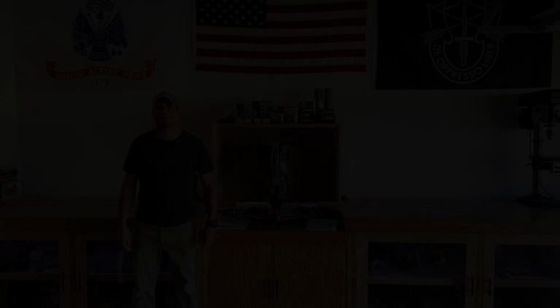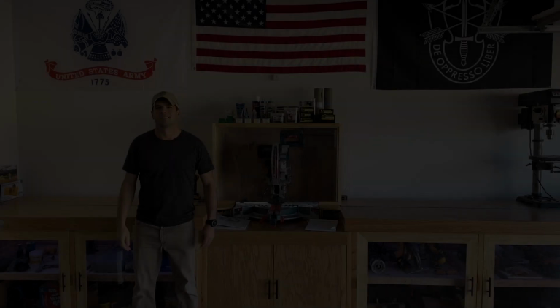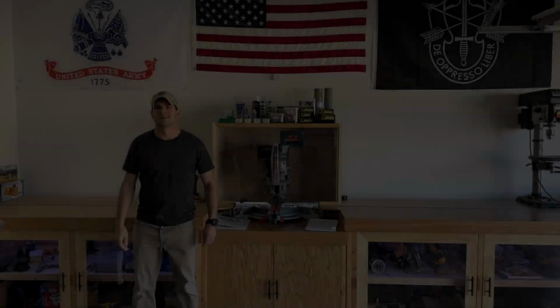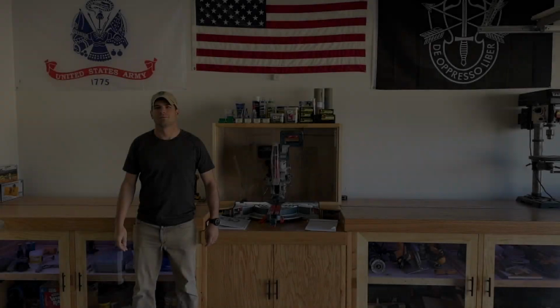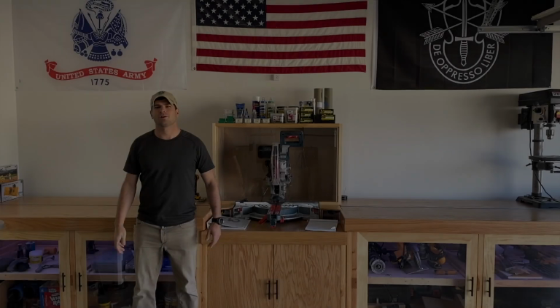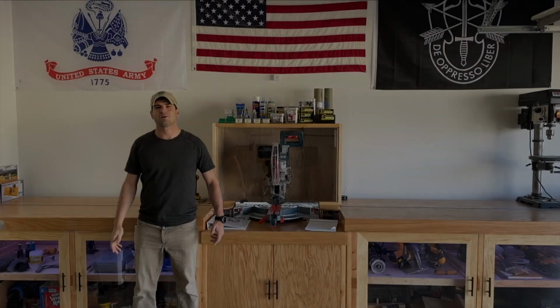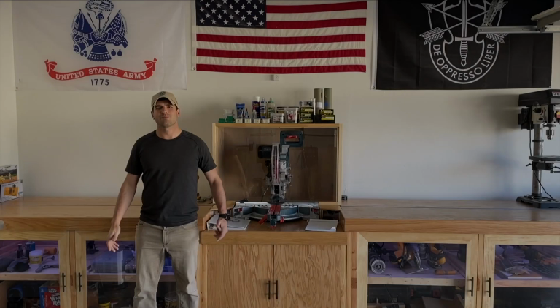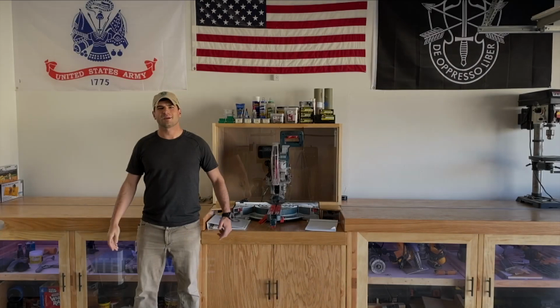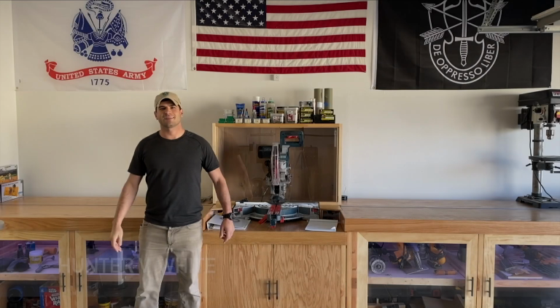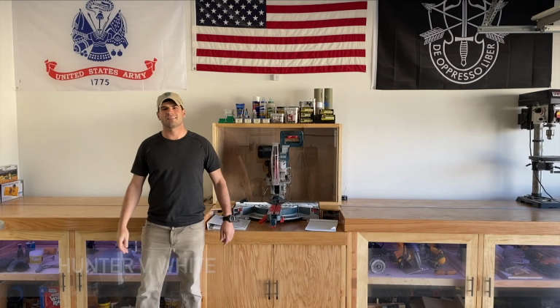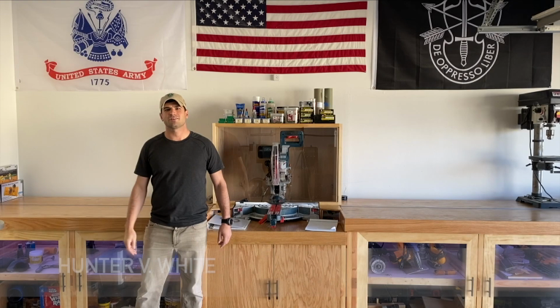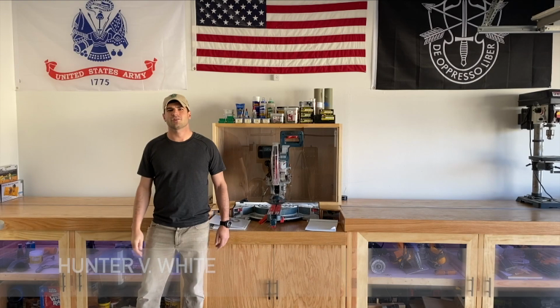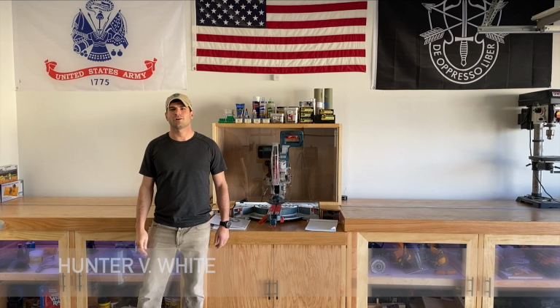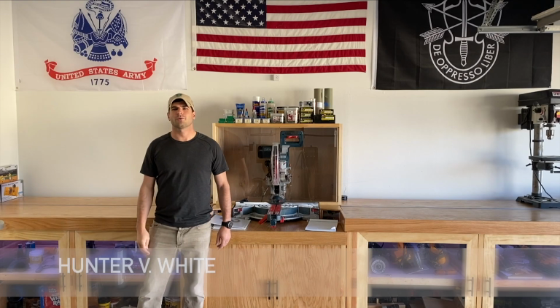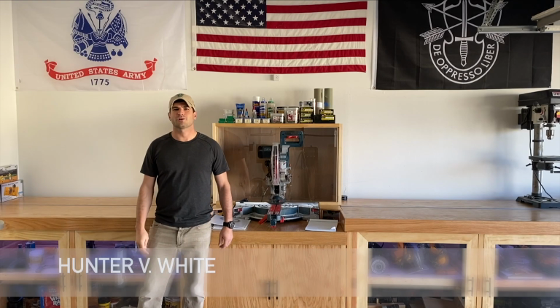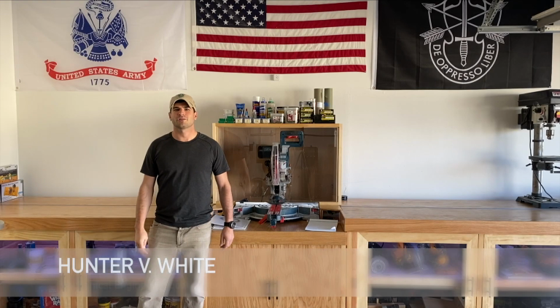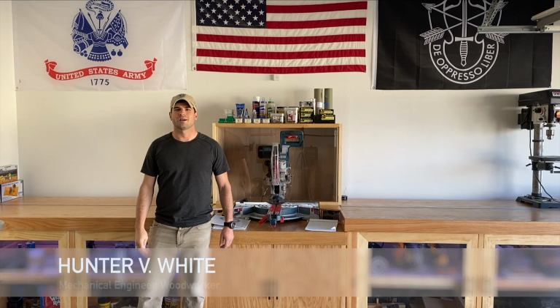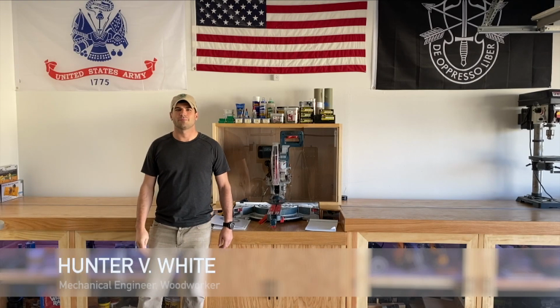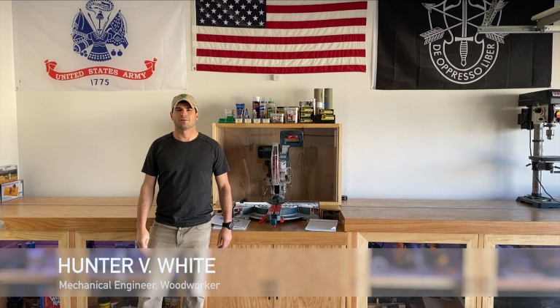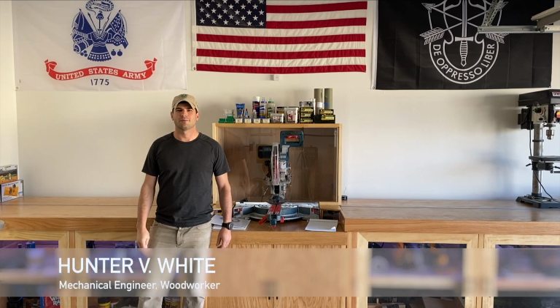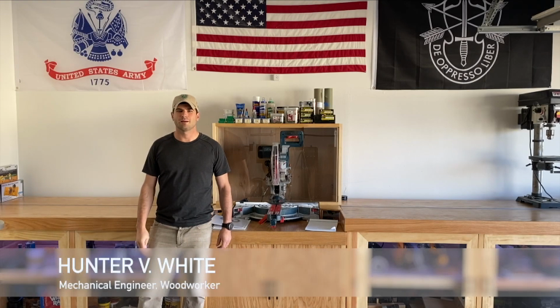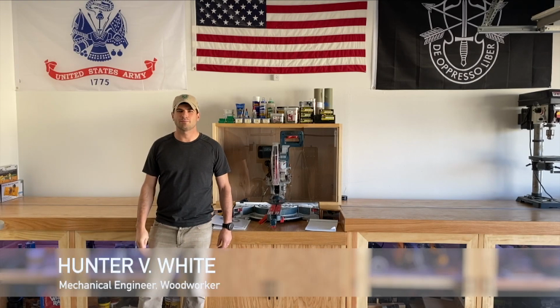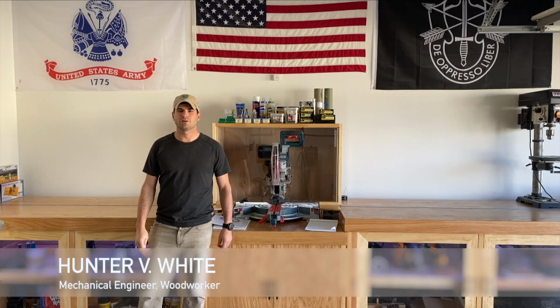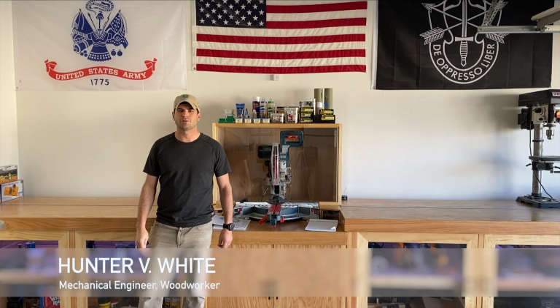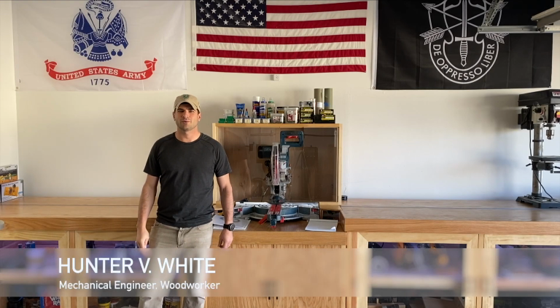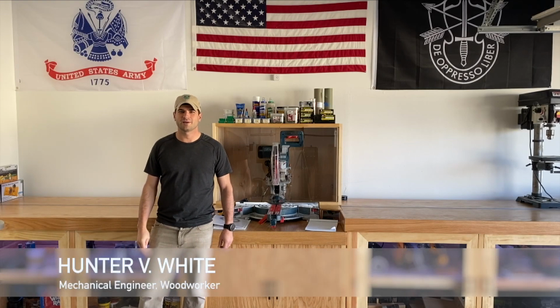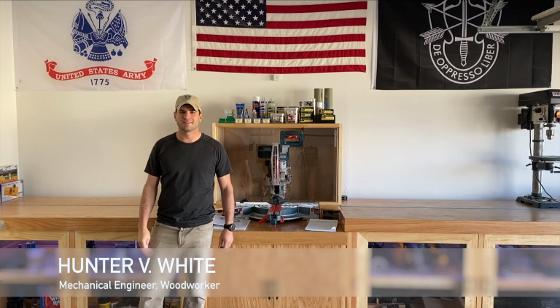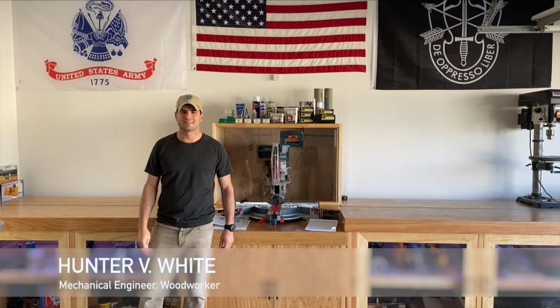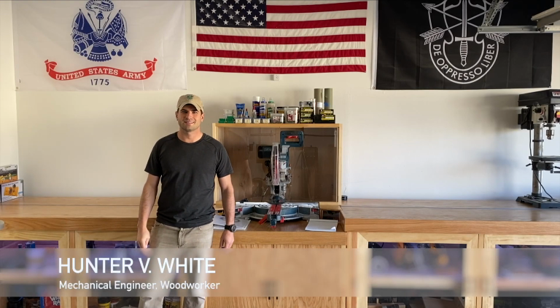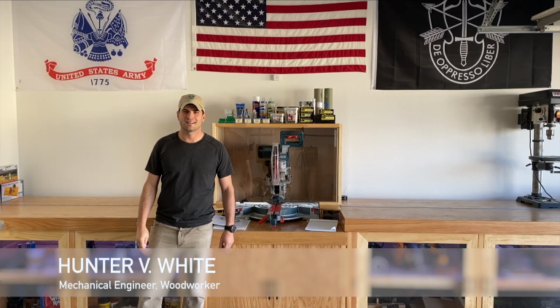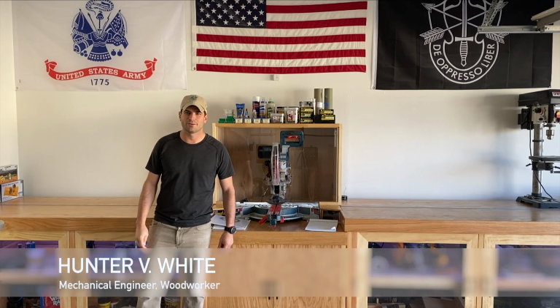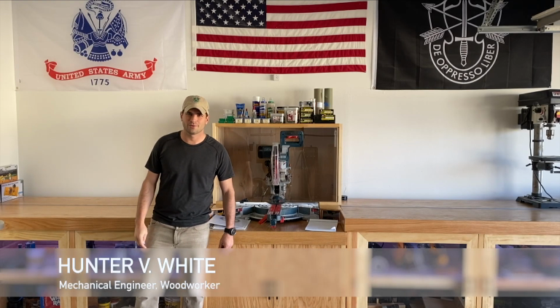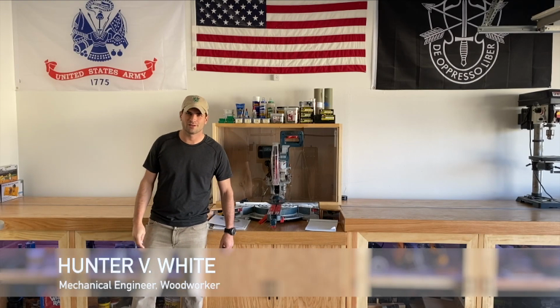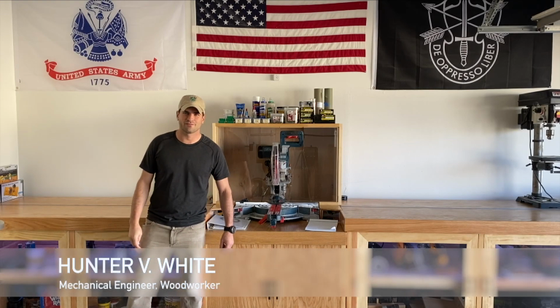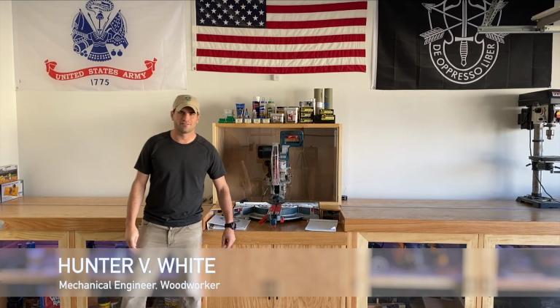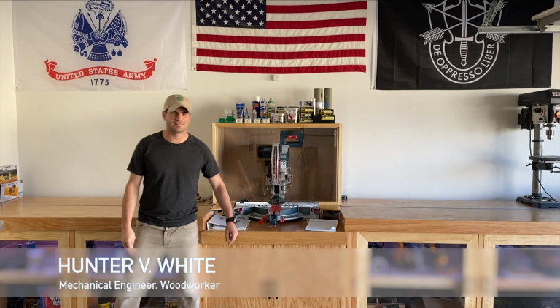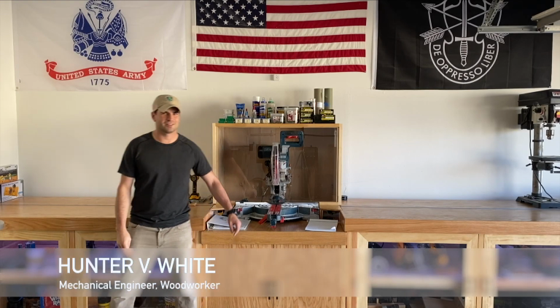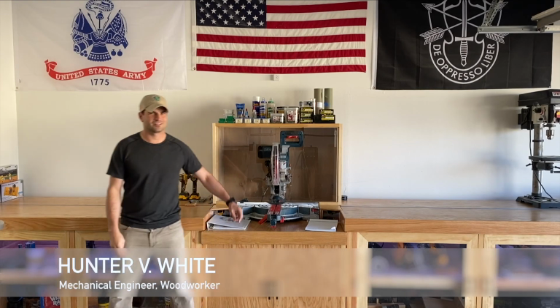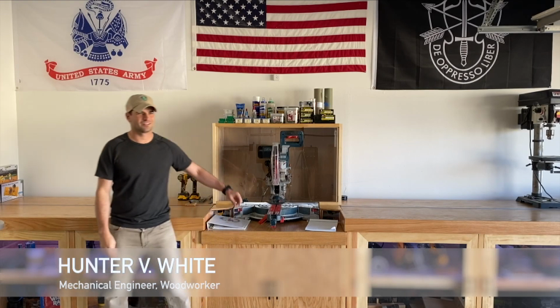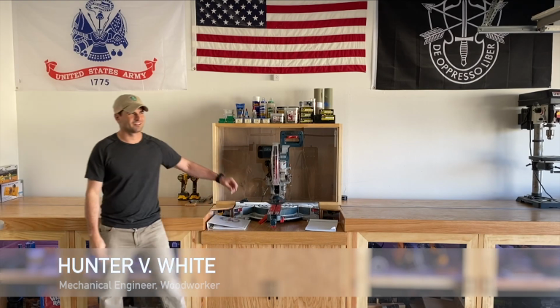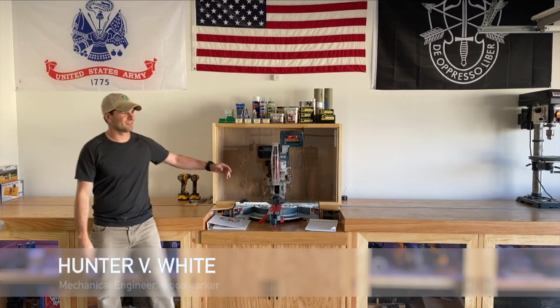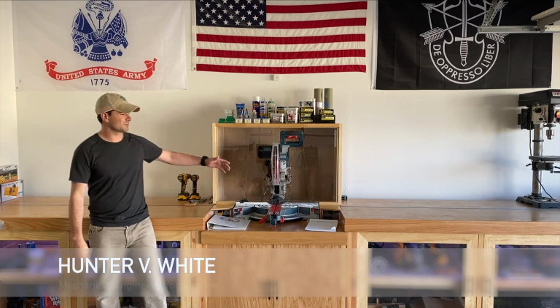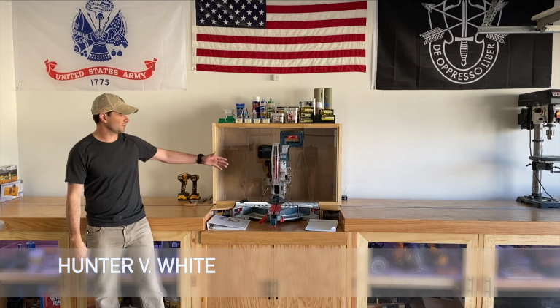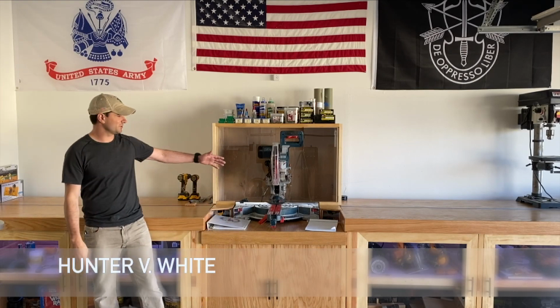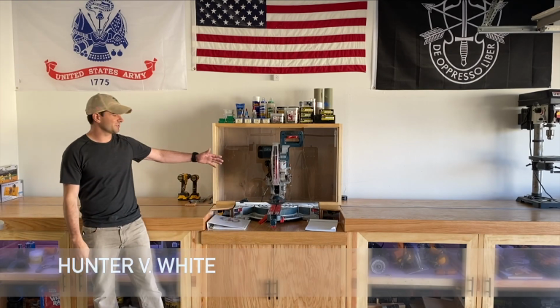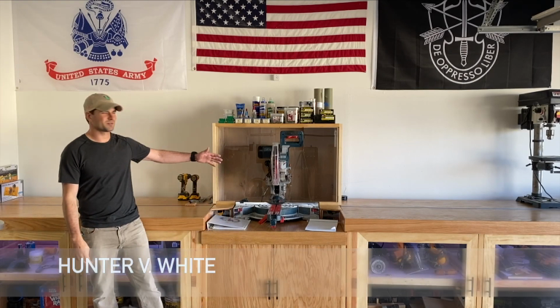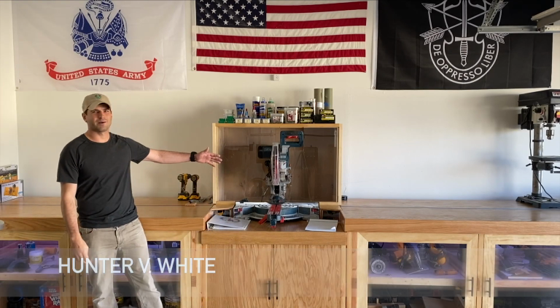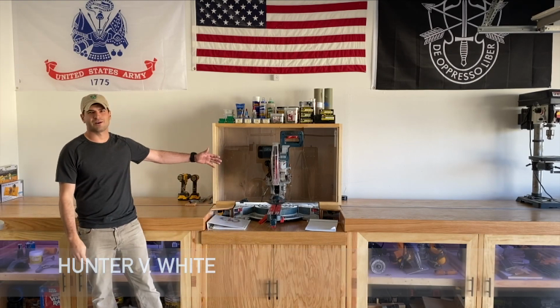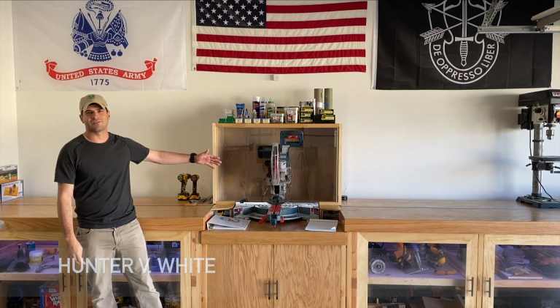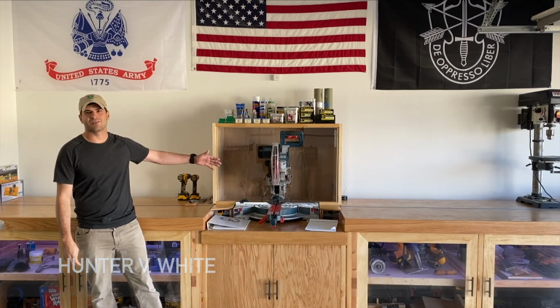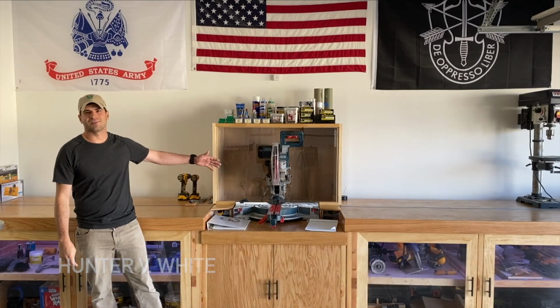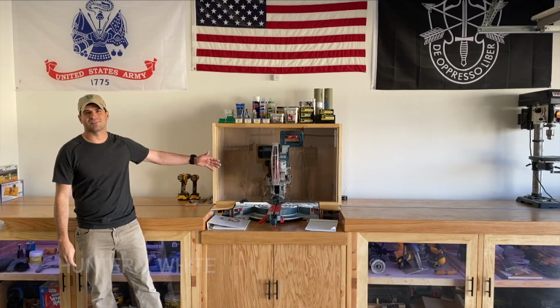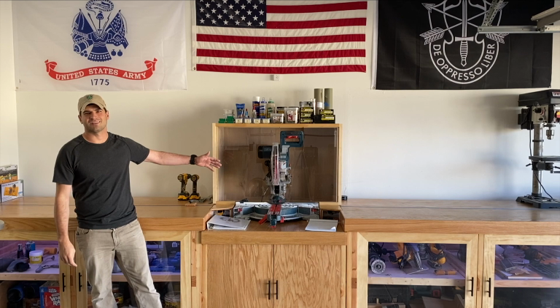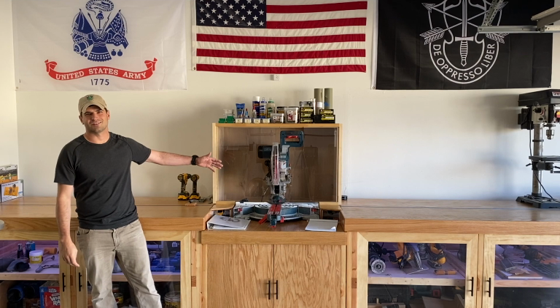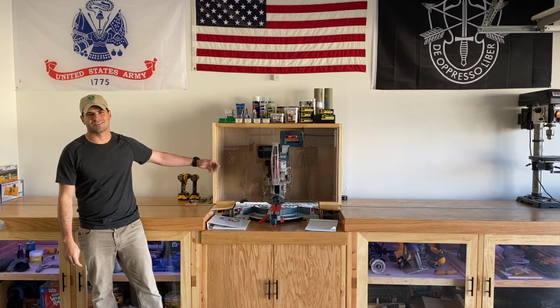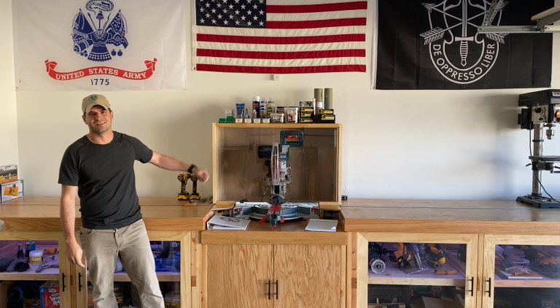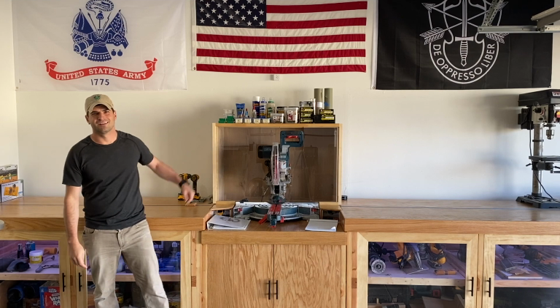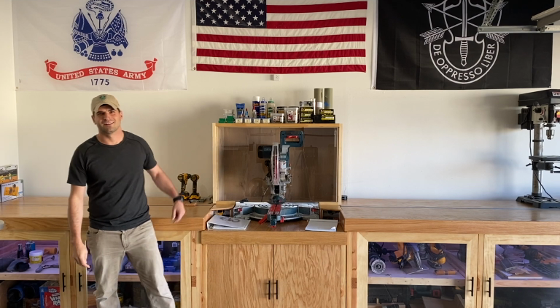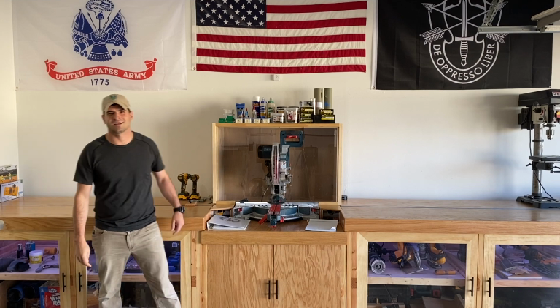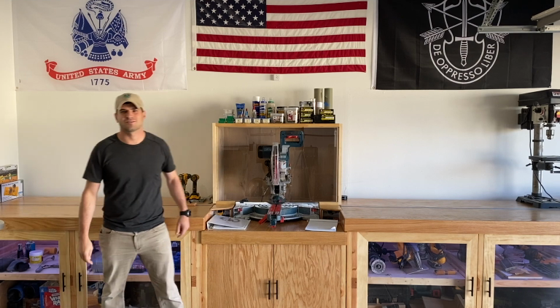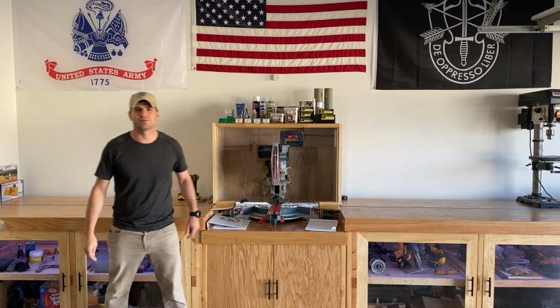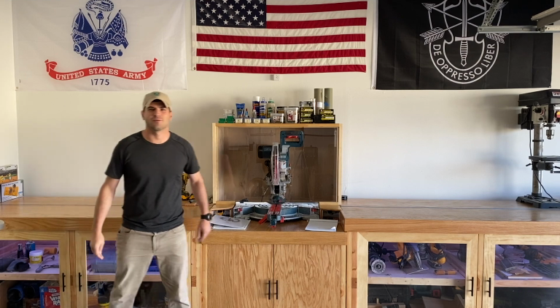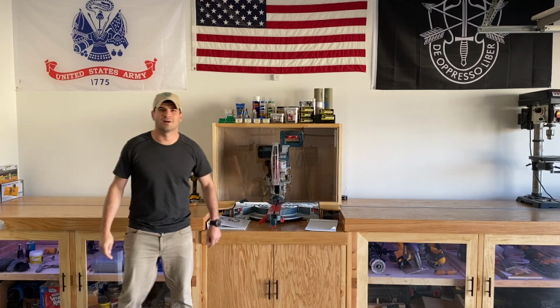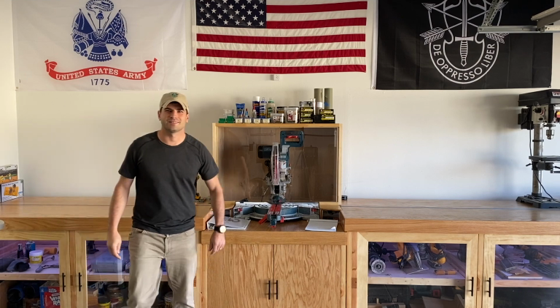Welcome back to the Engineering Workshop. I'm Hunter Wye. Today we're going to finish this gorgeous miter saw station.